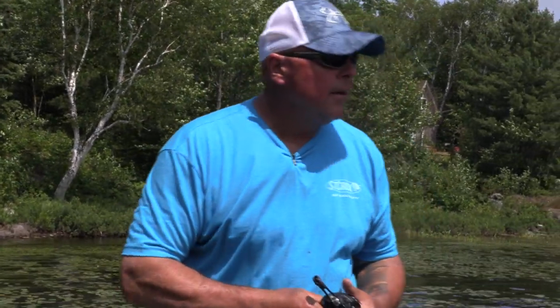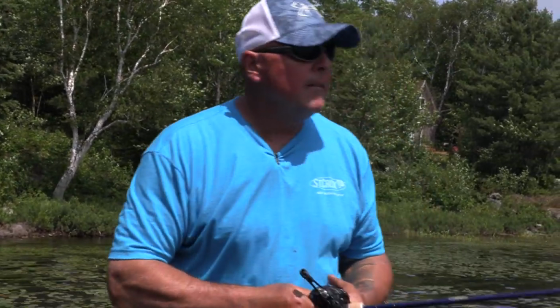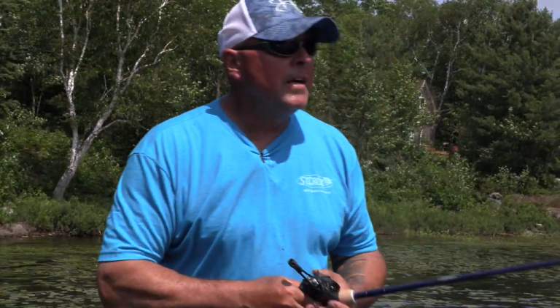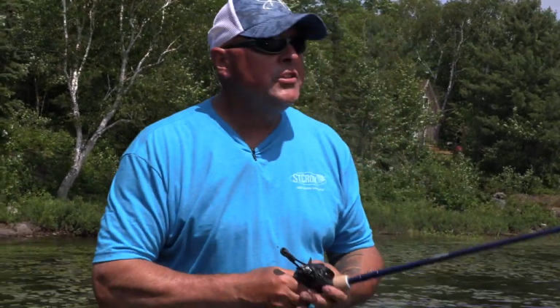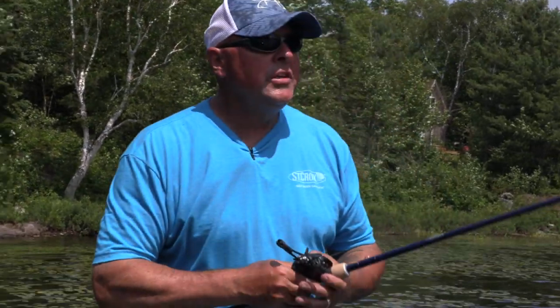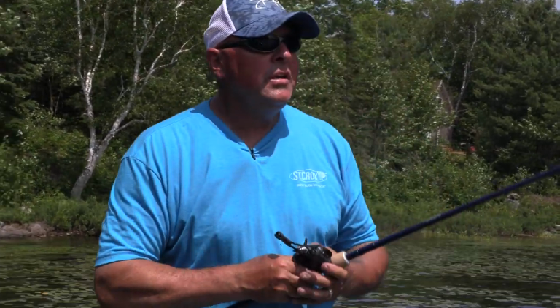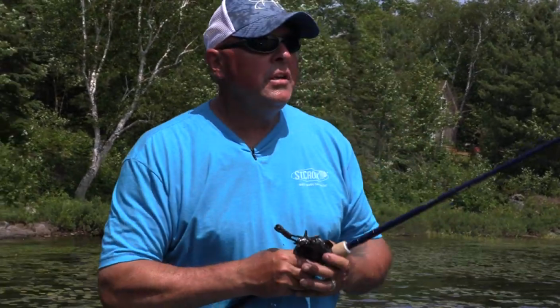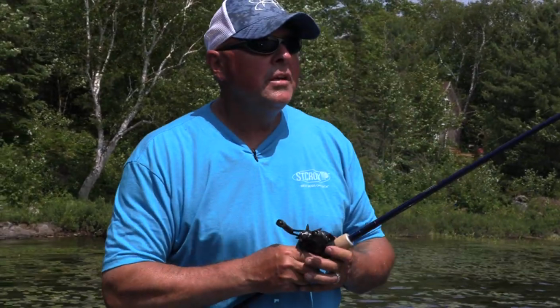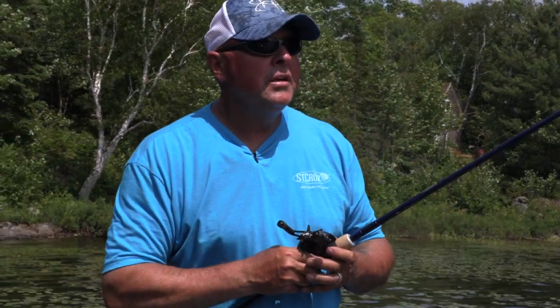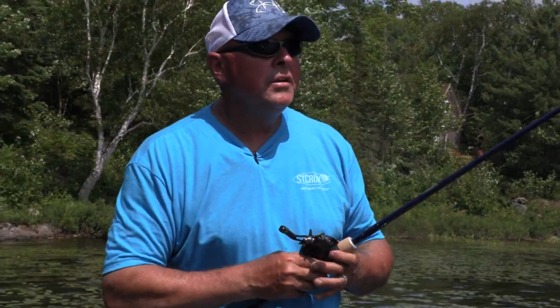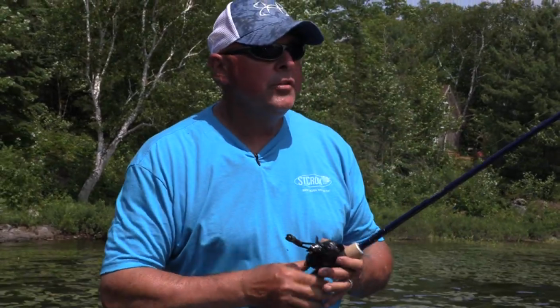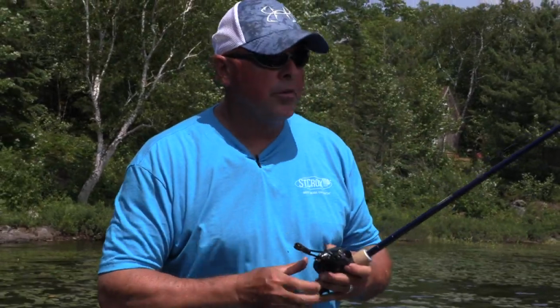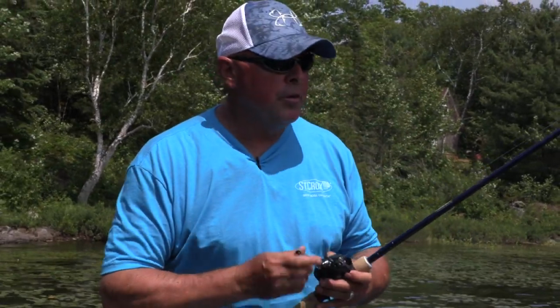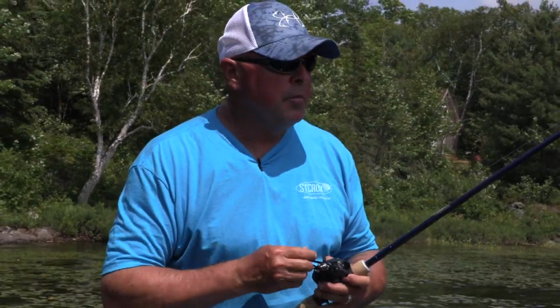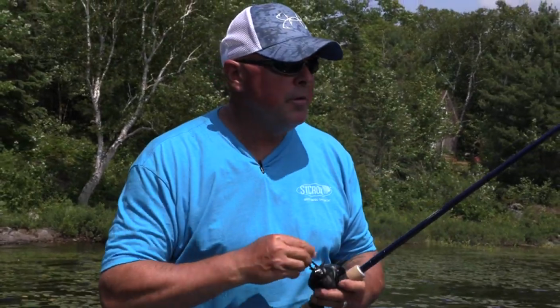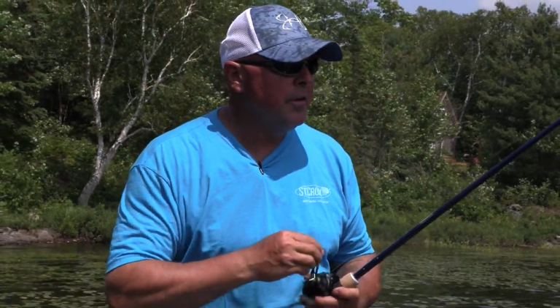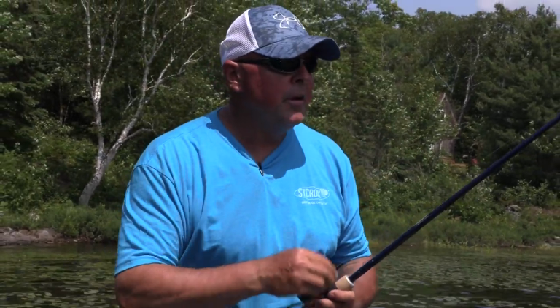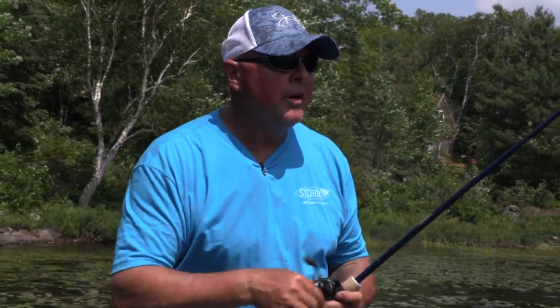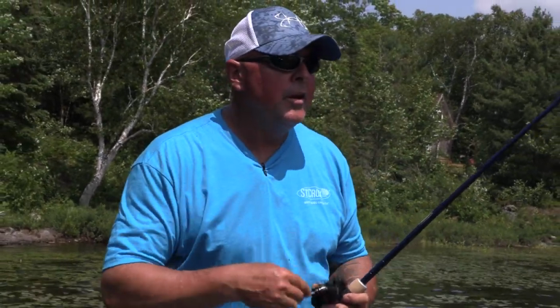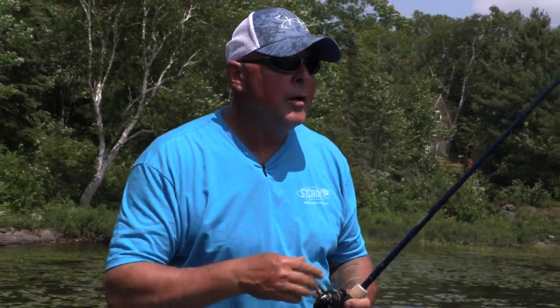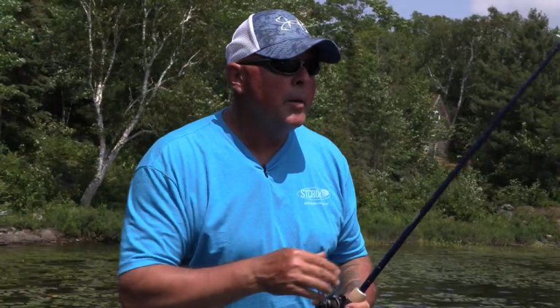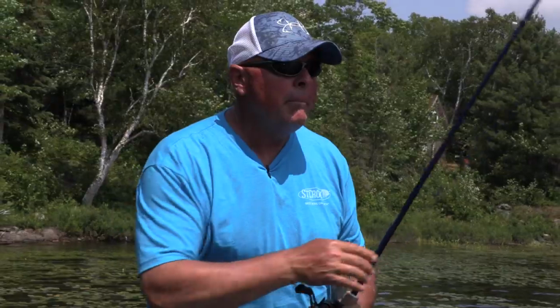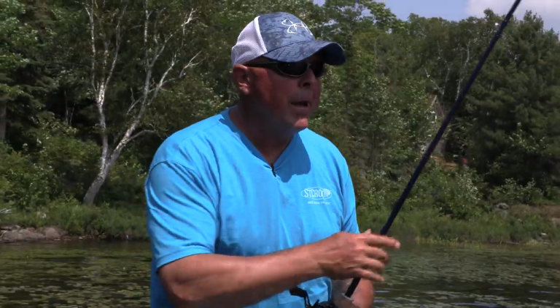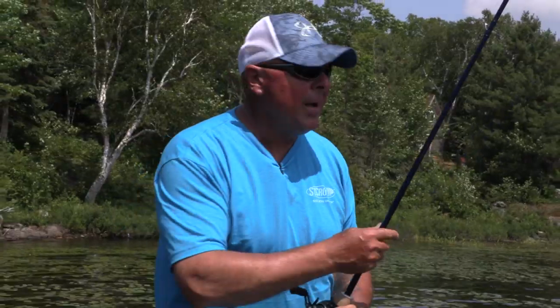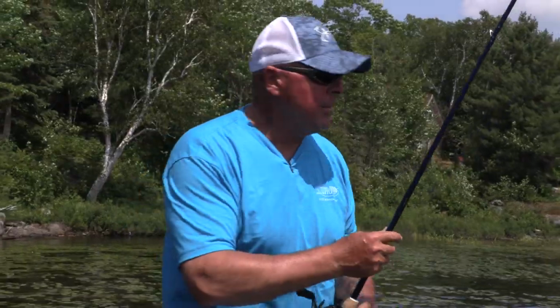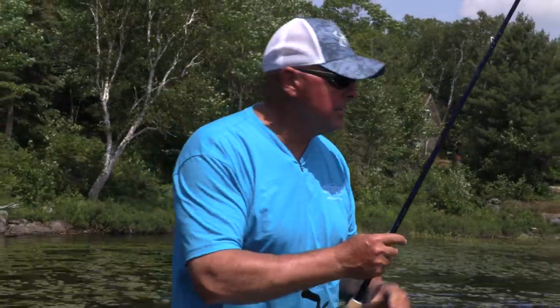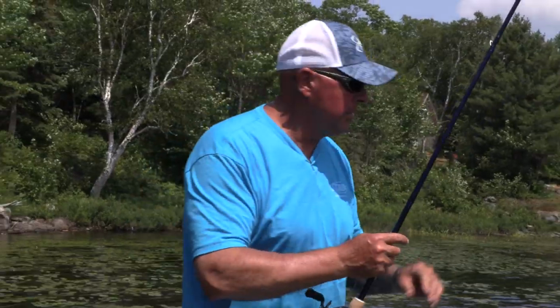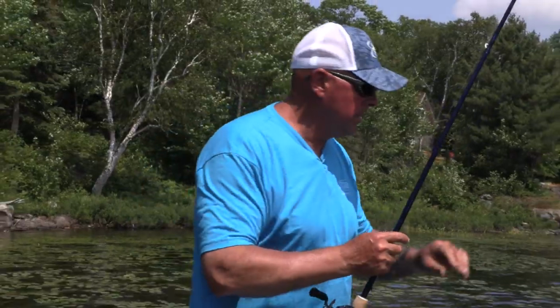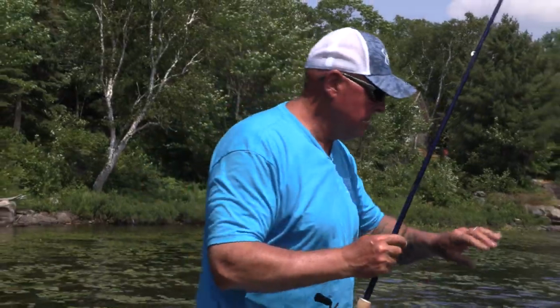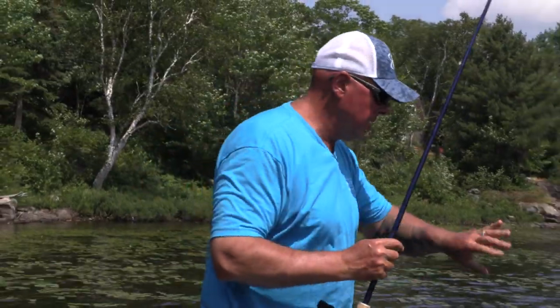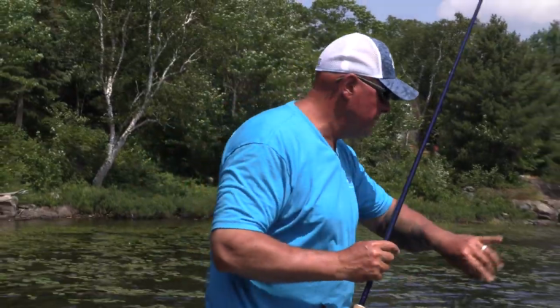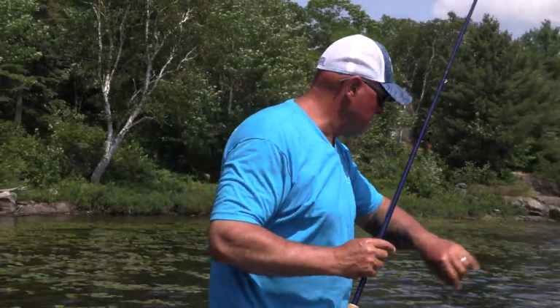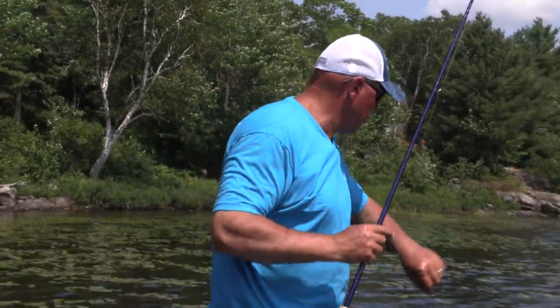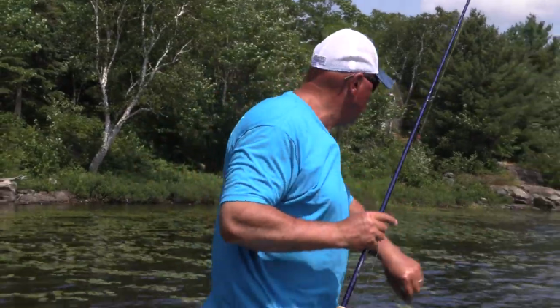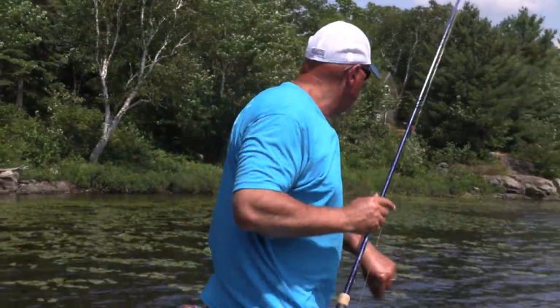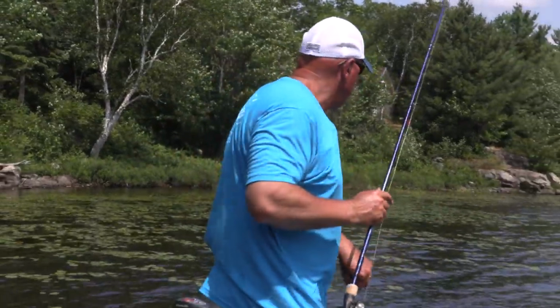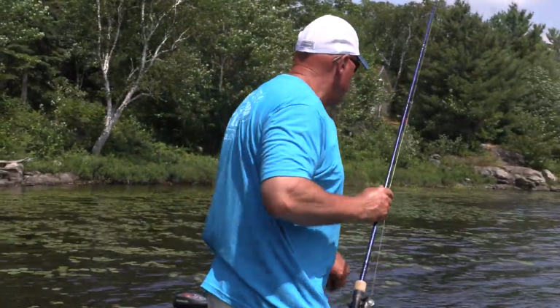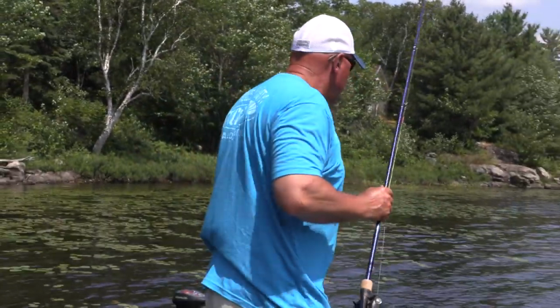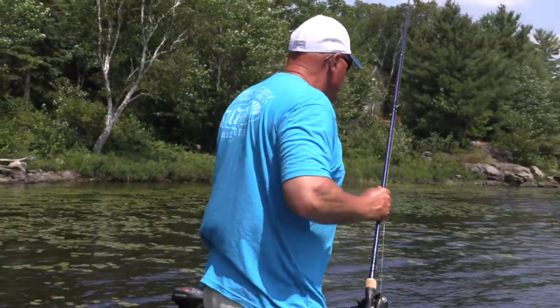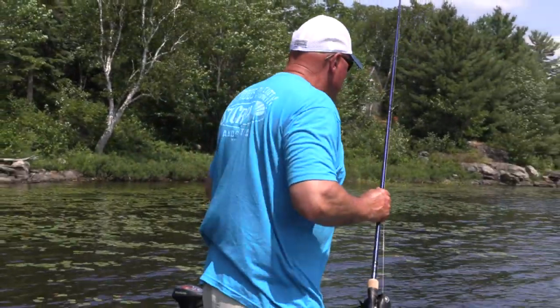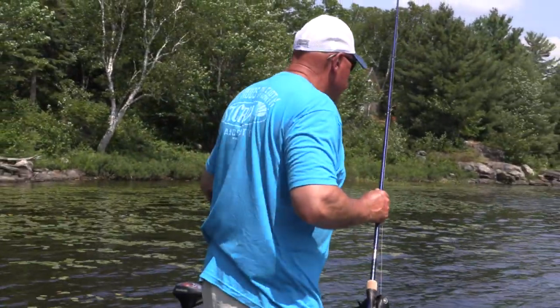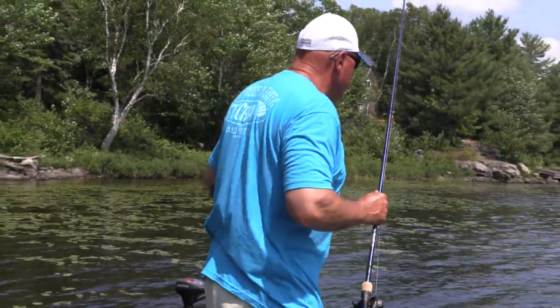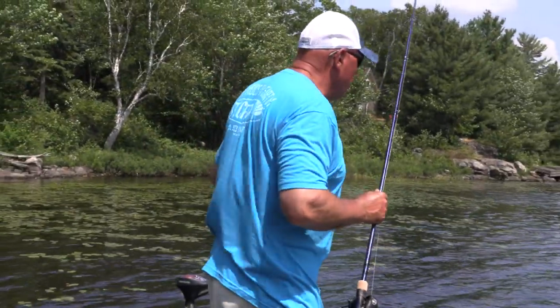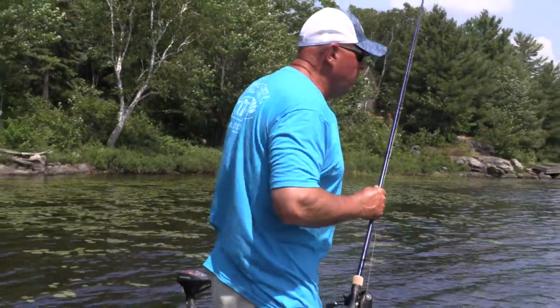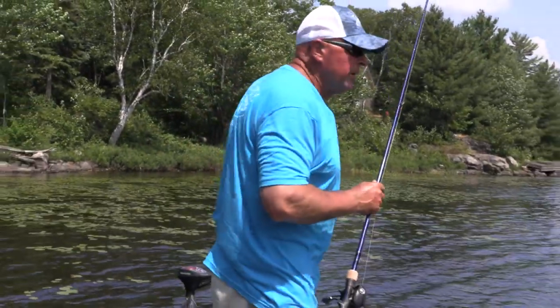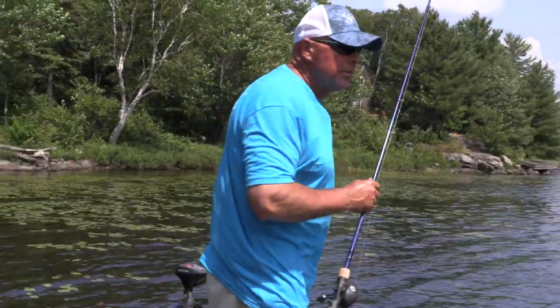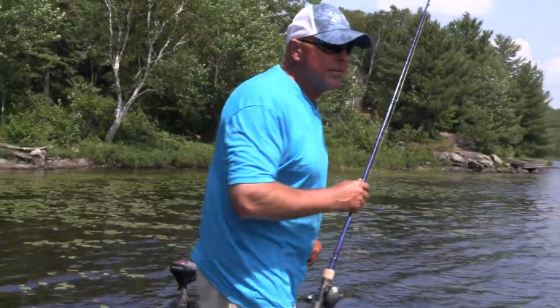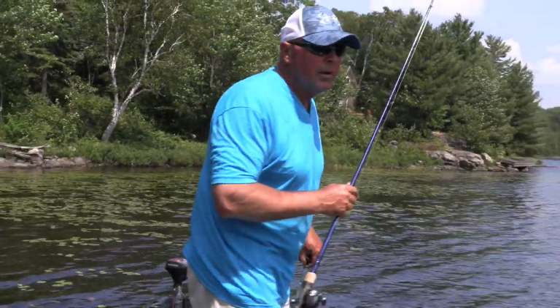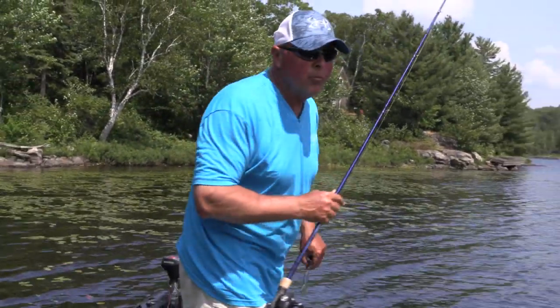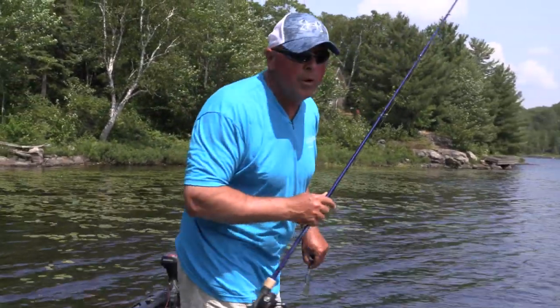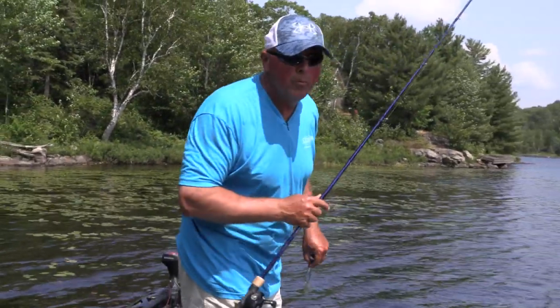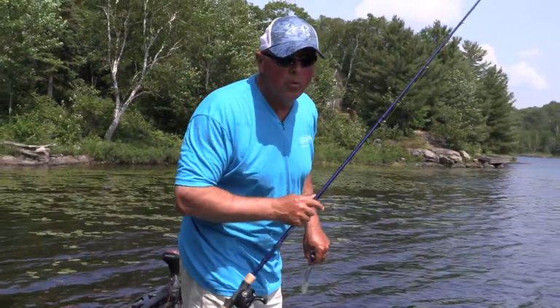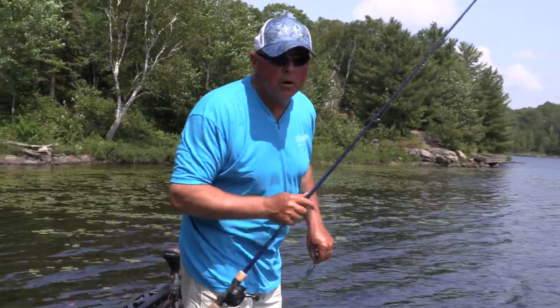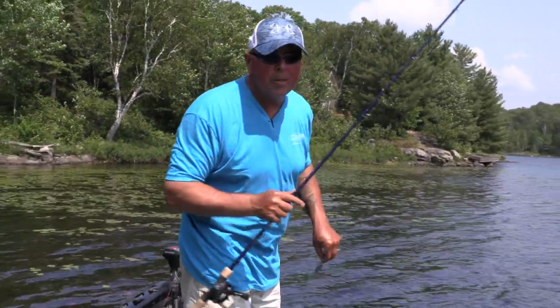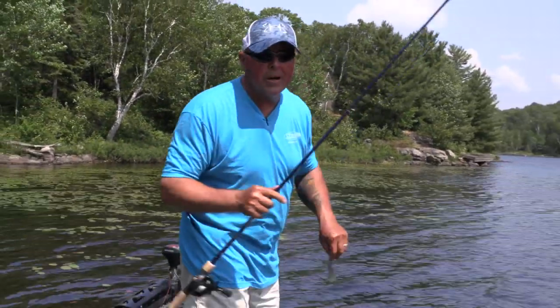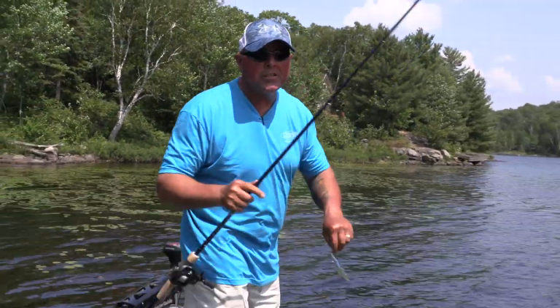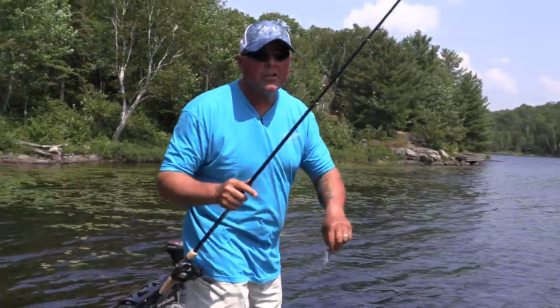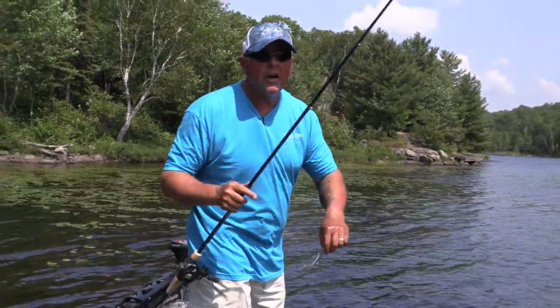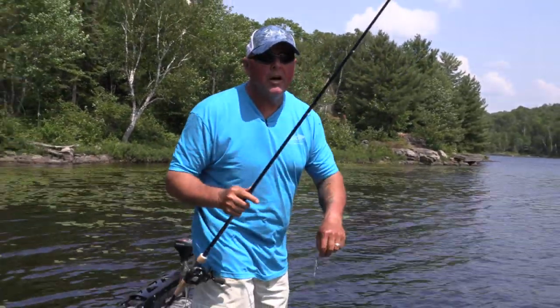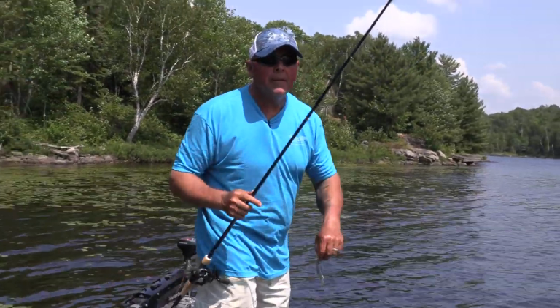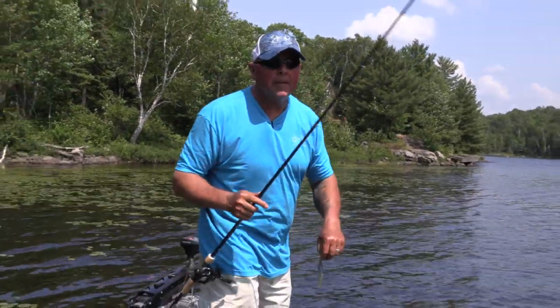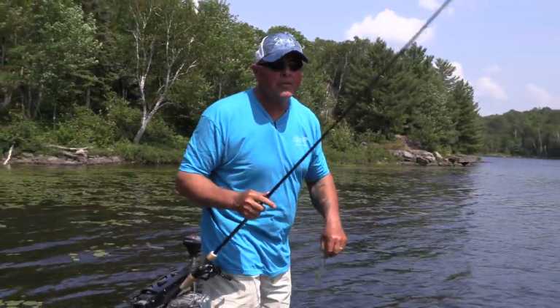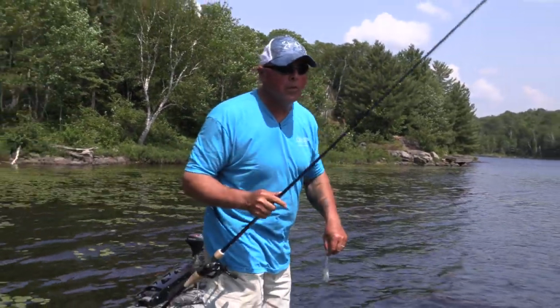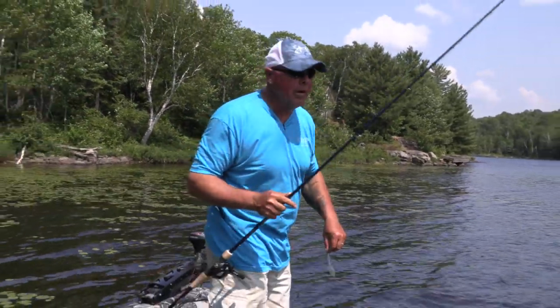Thanks to the pitch and stick. Legend. Tournament bass. Yes. Let's keep going — let's get one more that I saw in the swim.